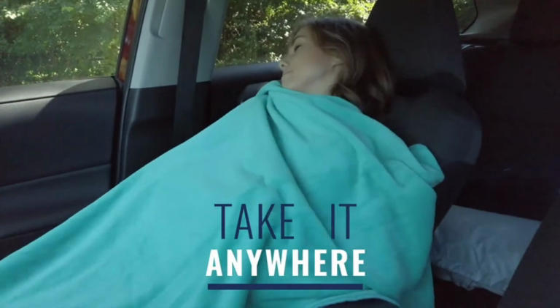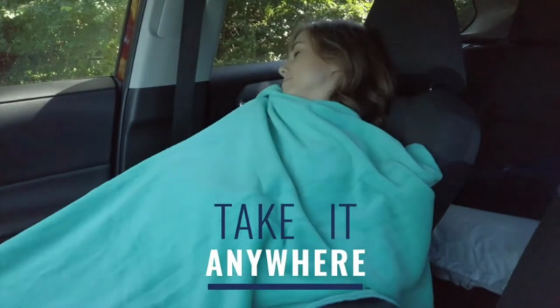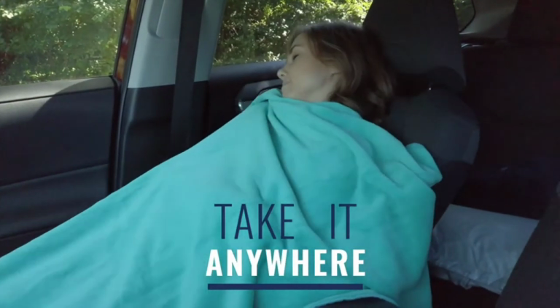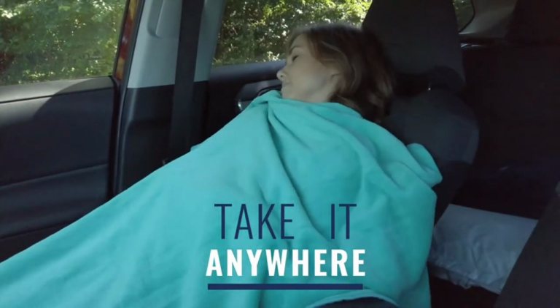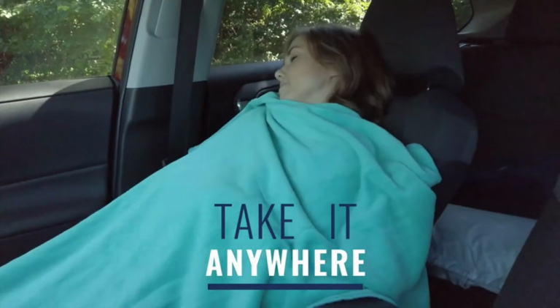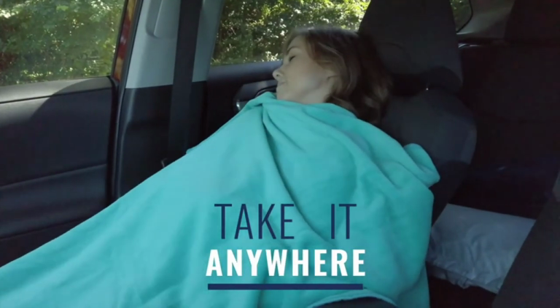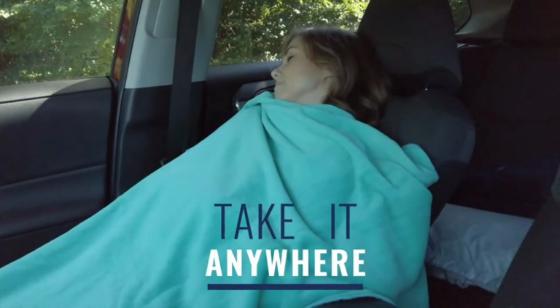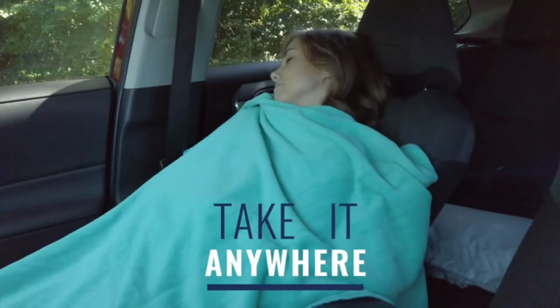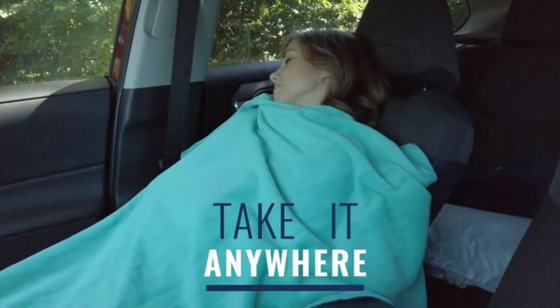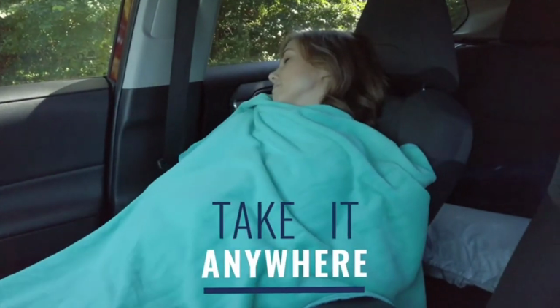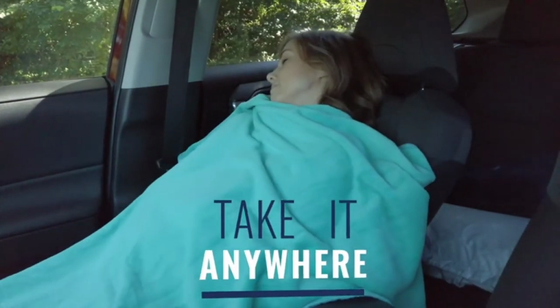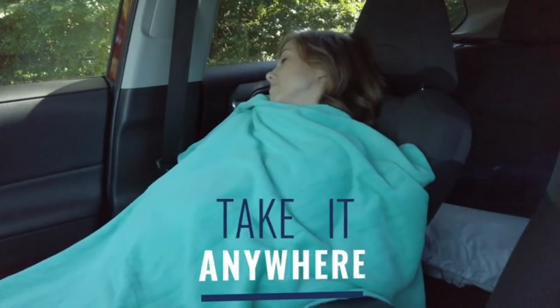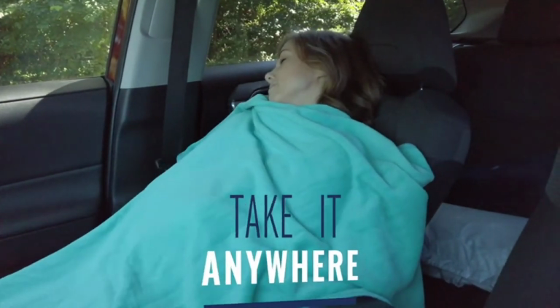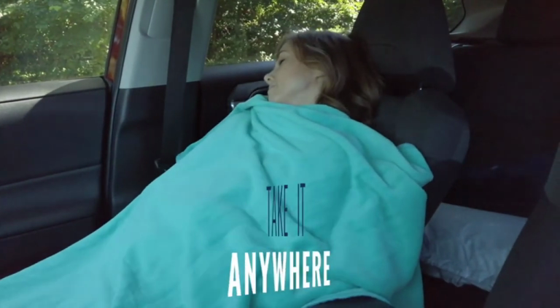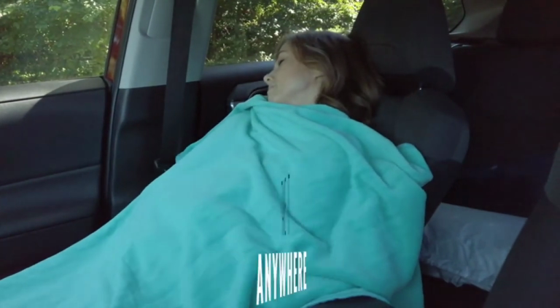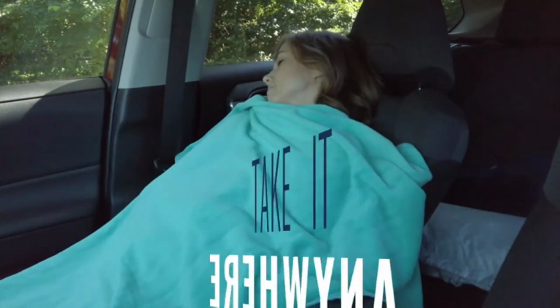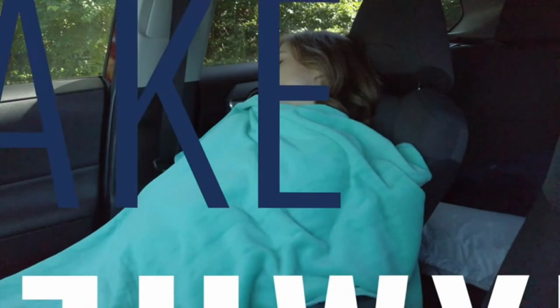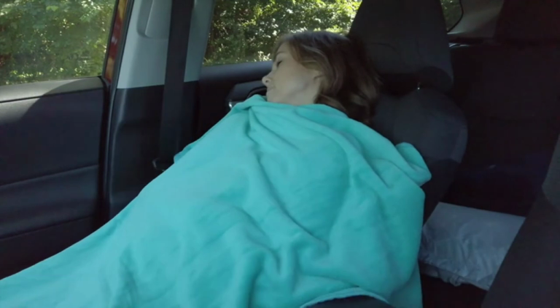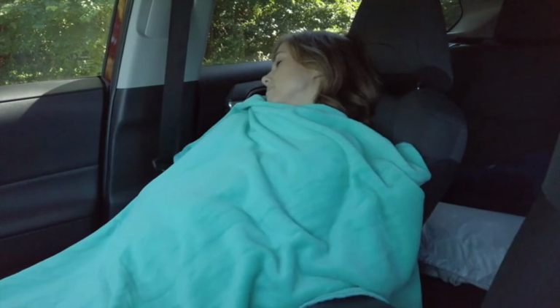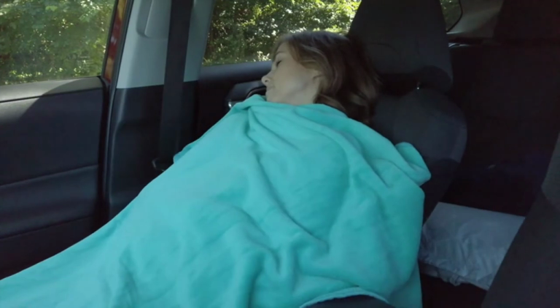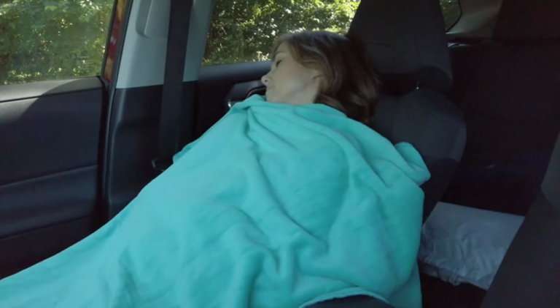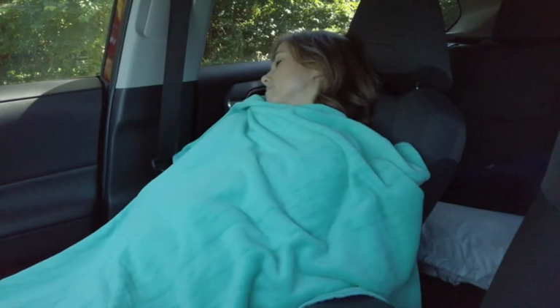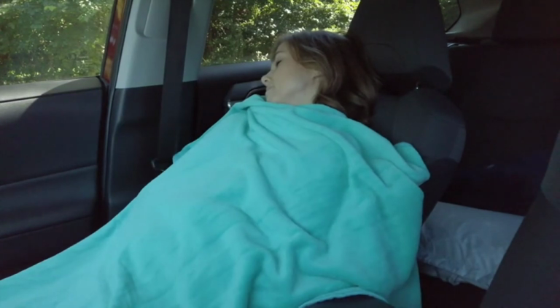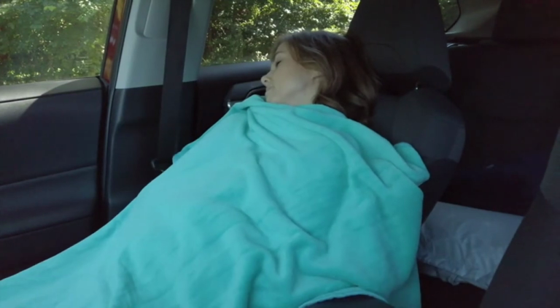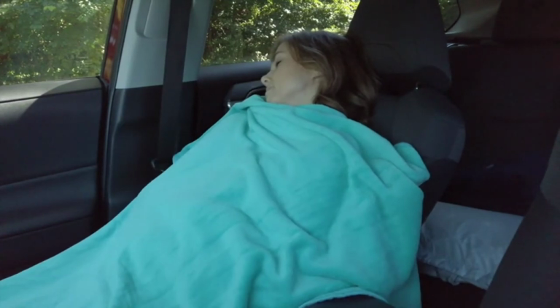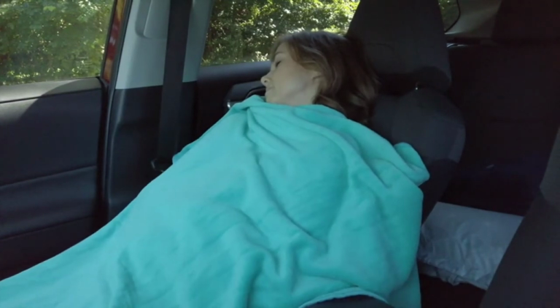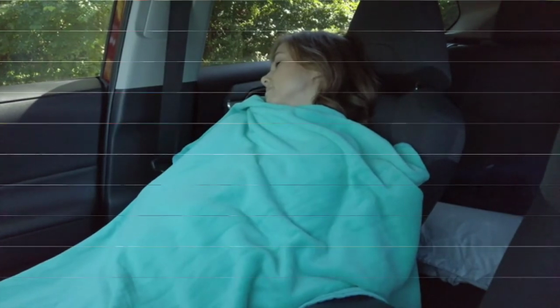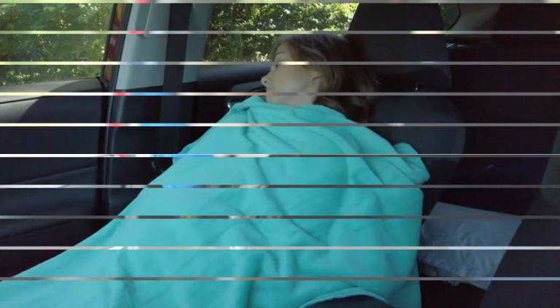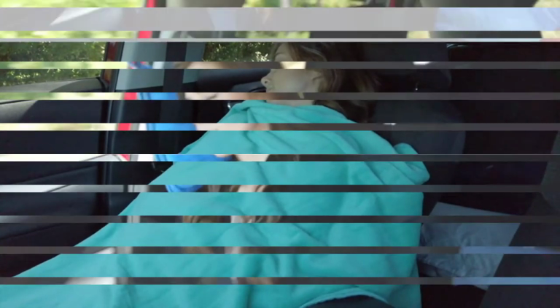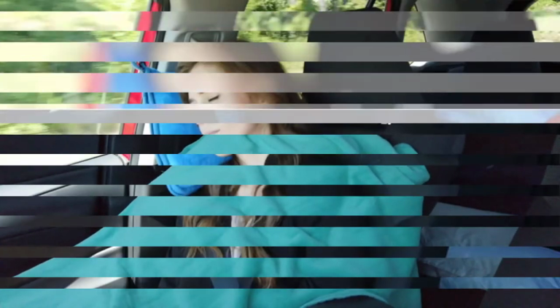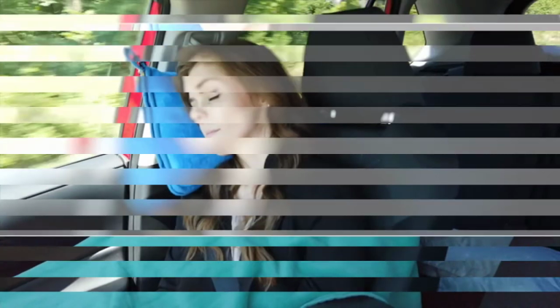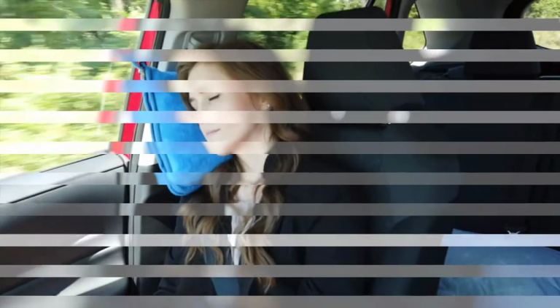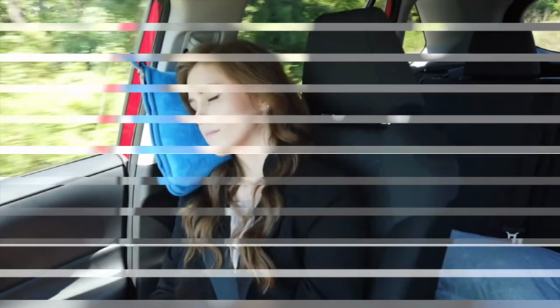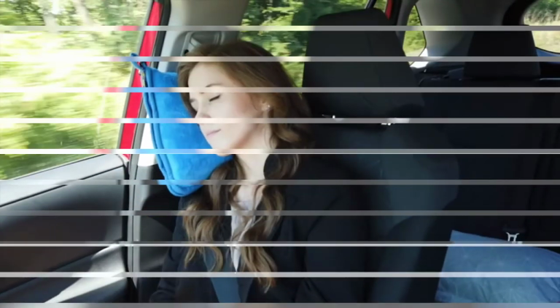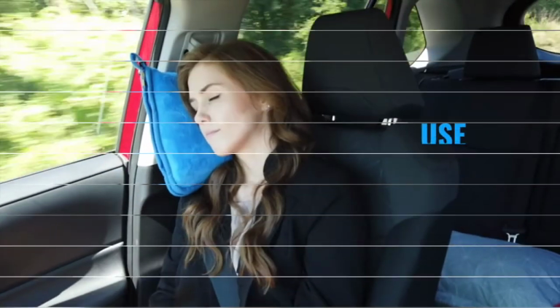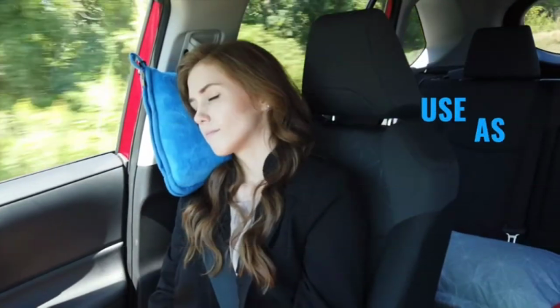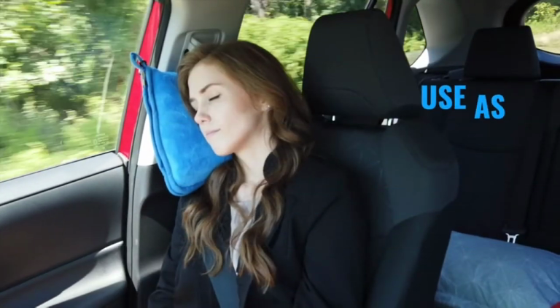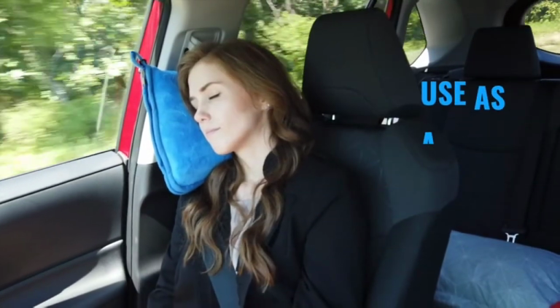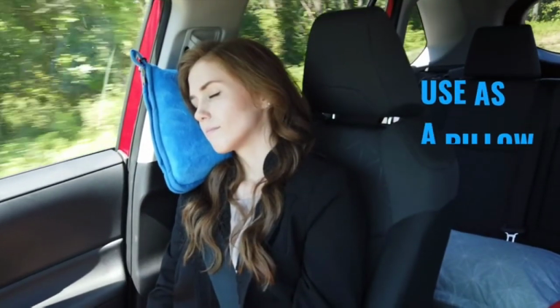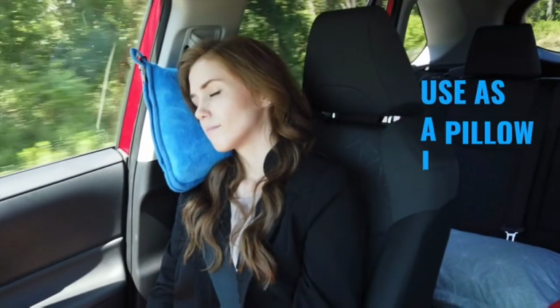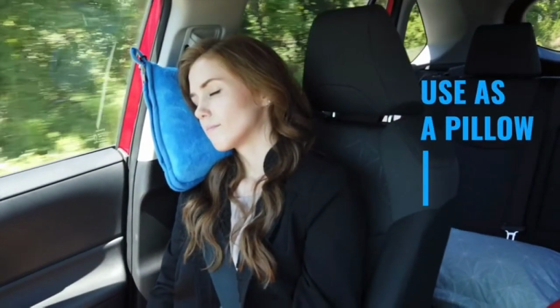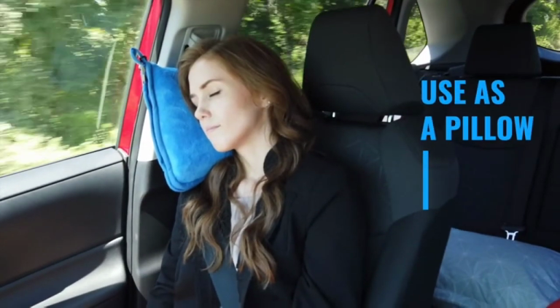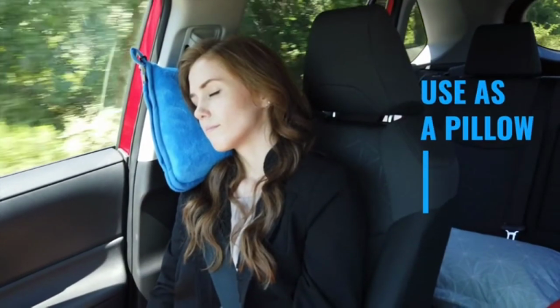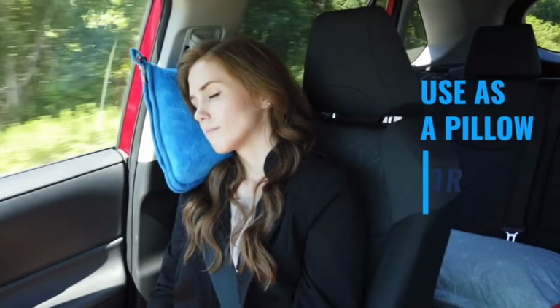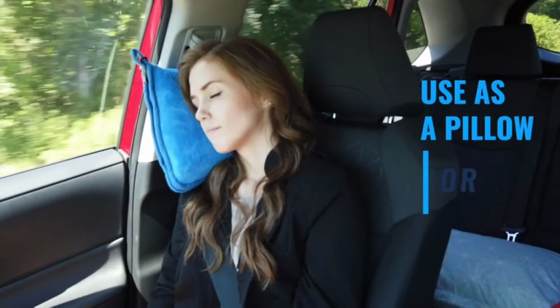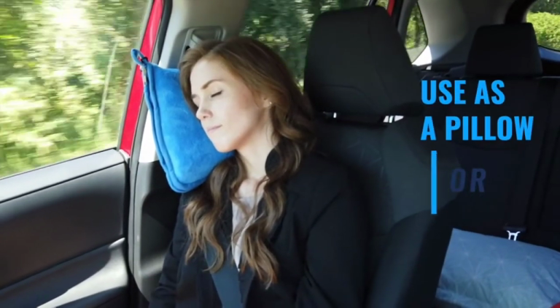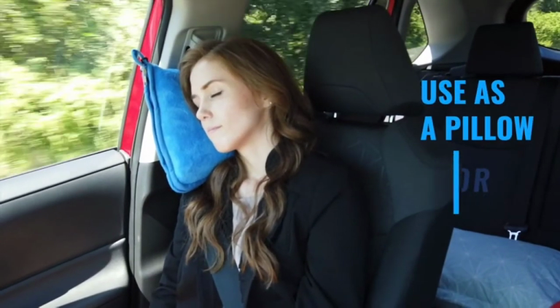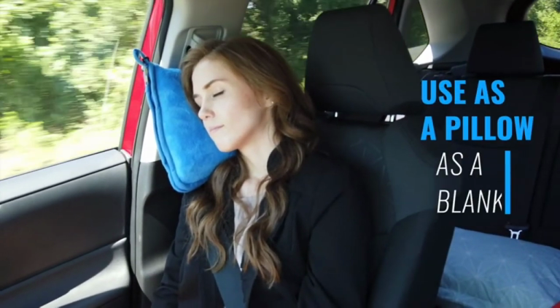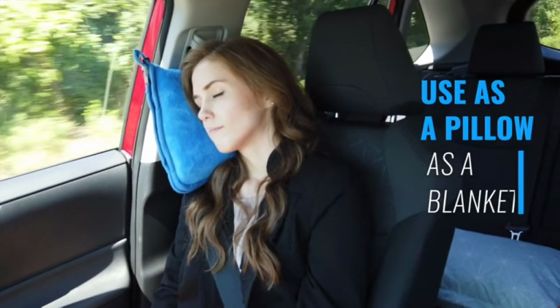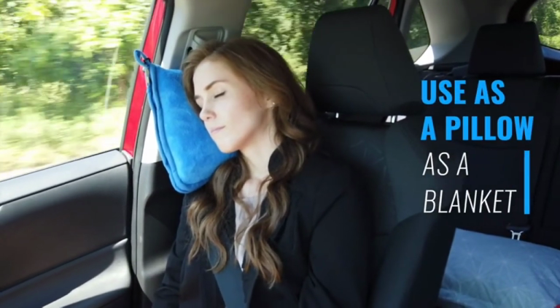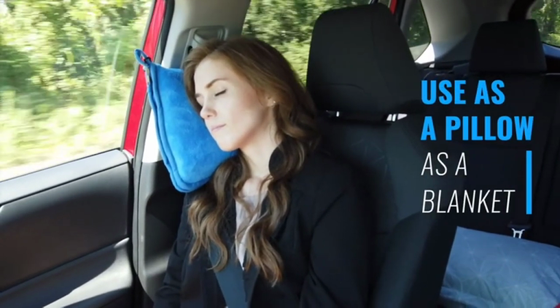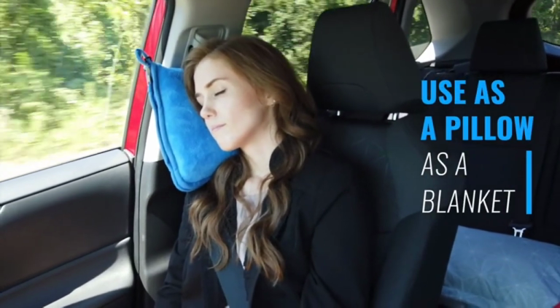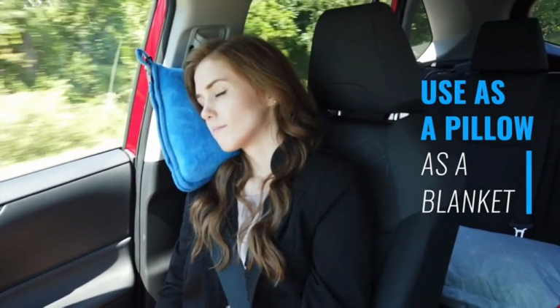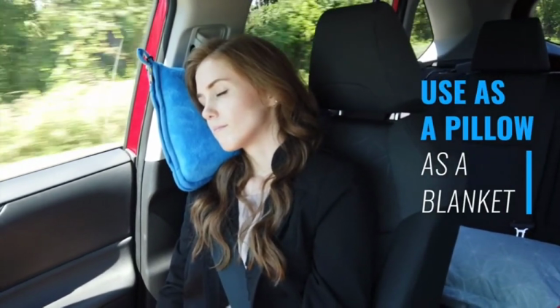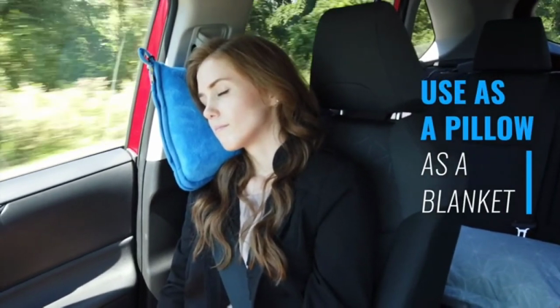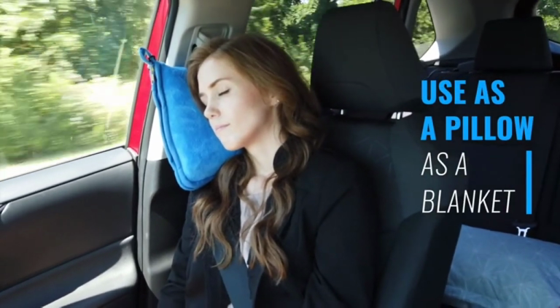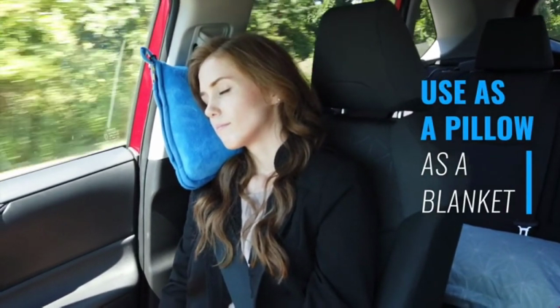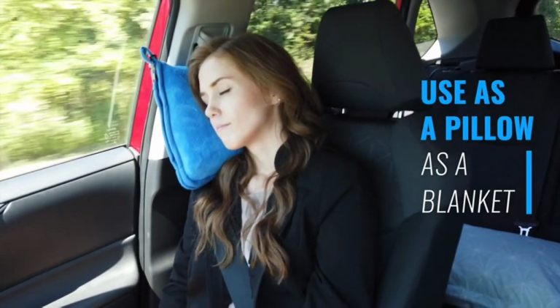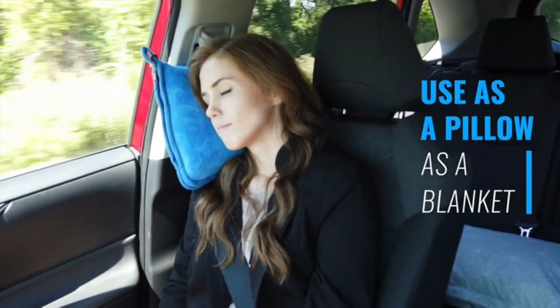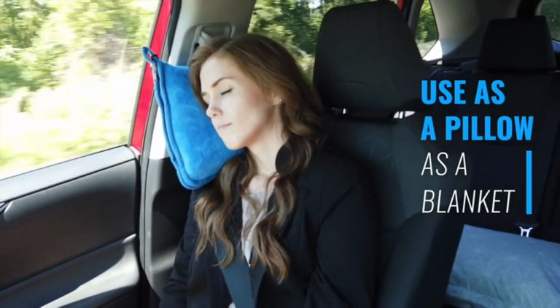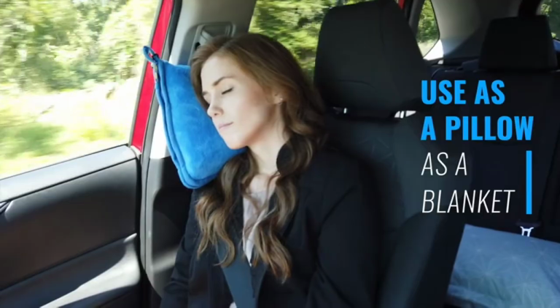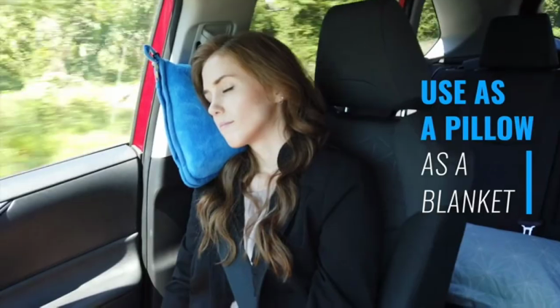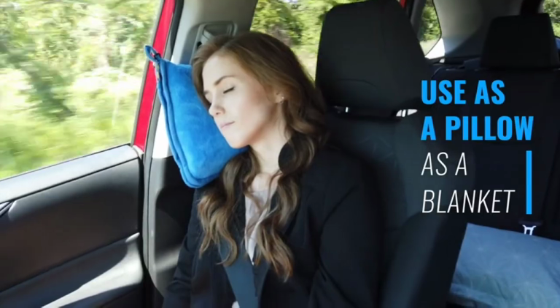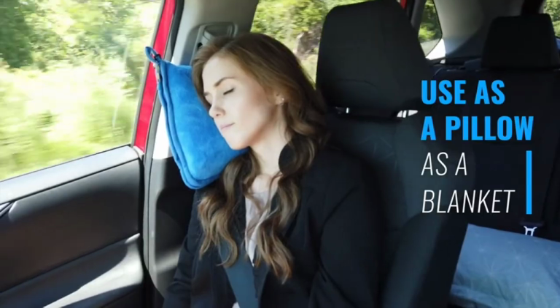This blanket comes in six different colors — get a different color for each family member — and is a great option for keeping warm whilst traveling.